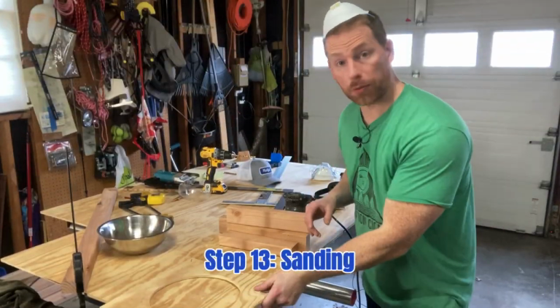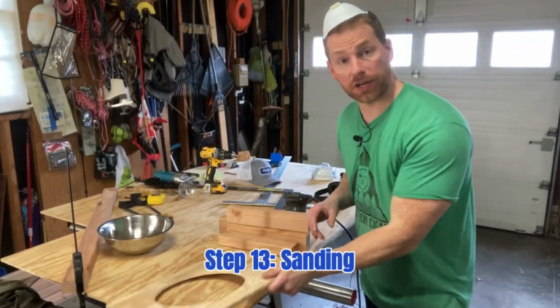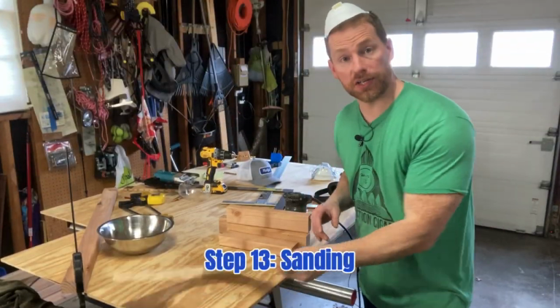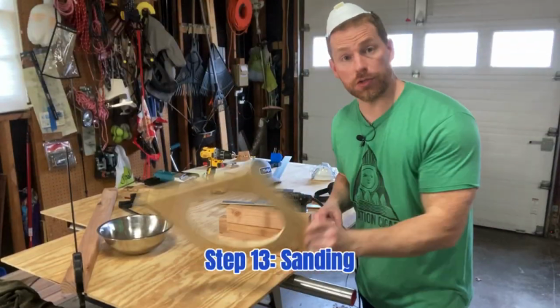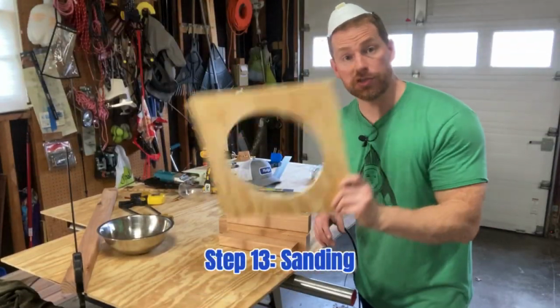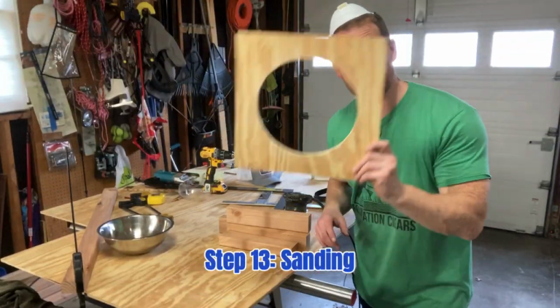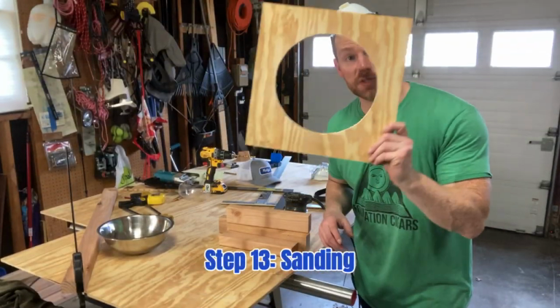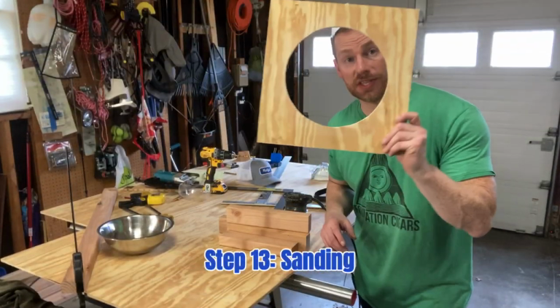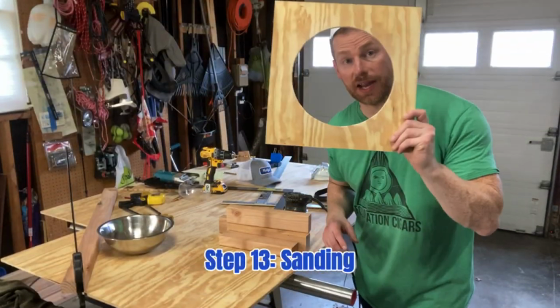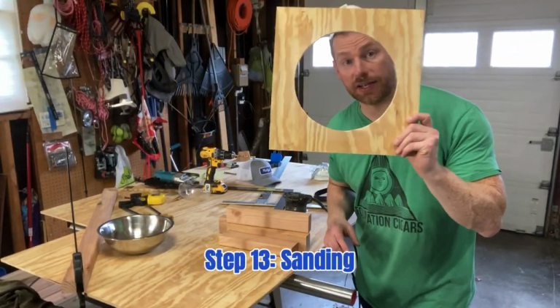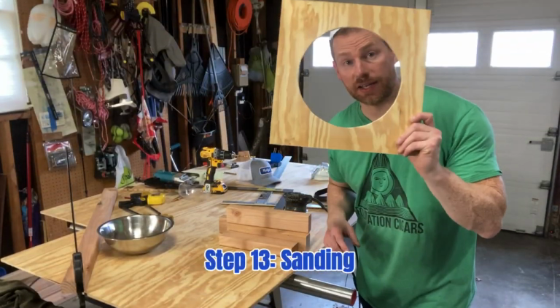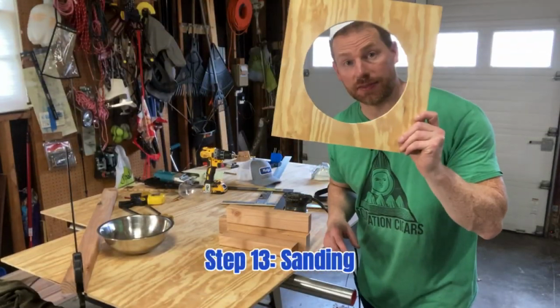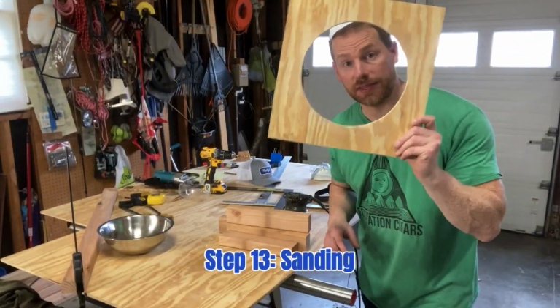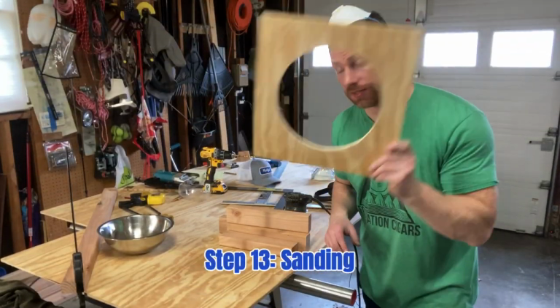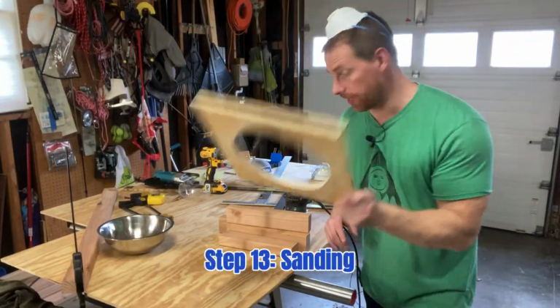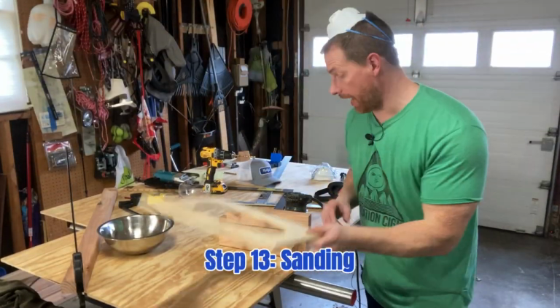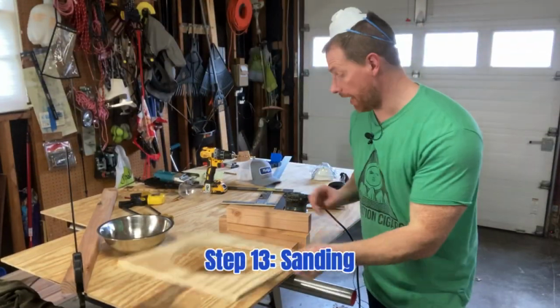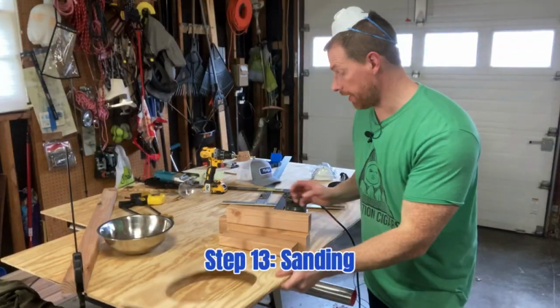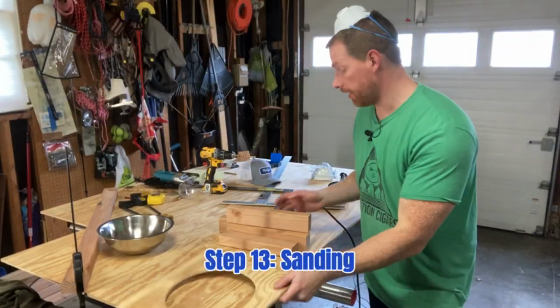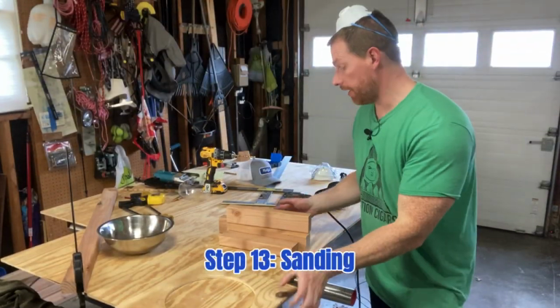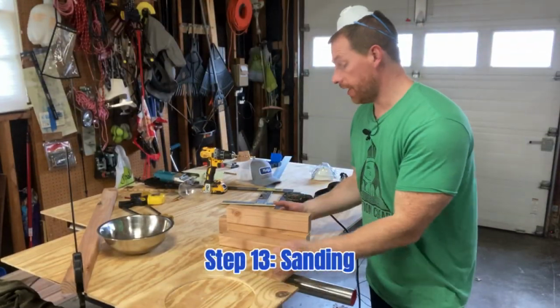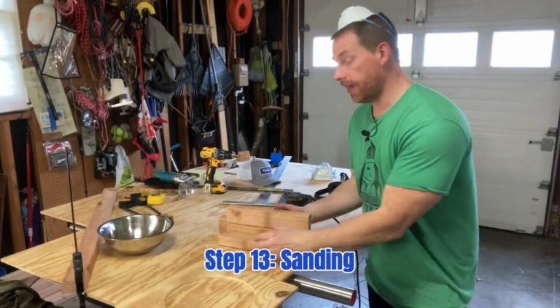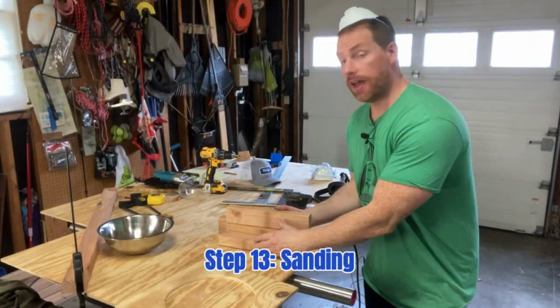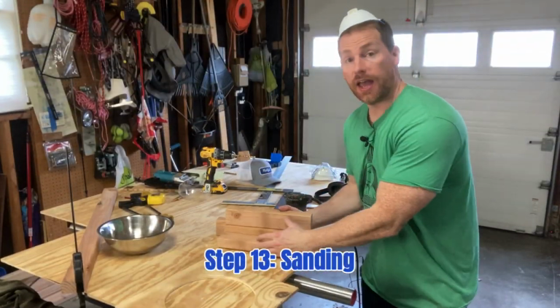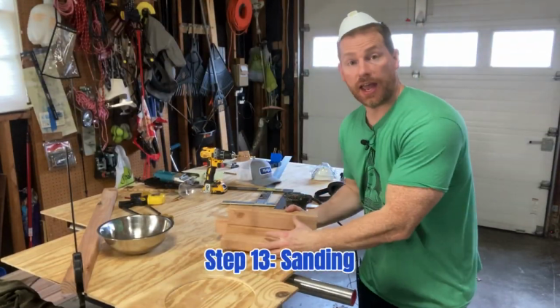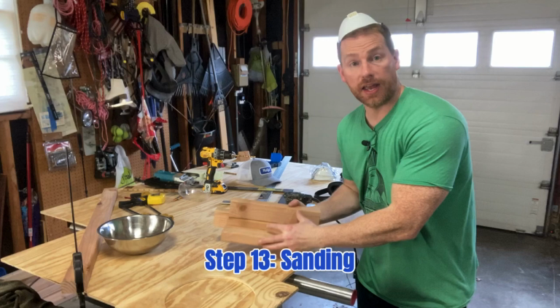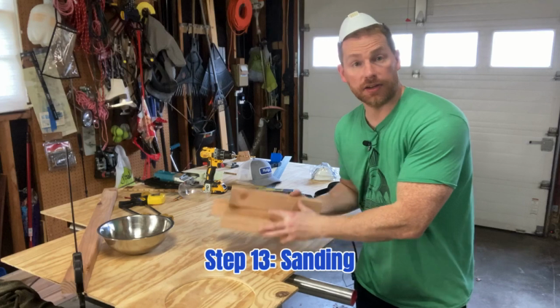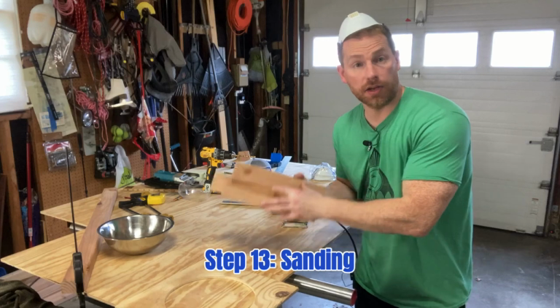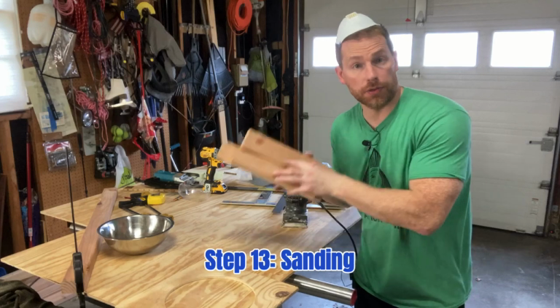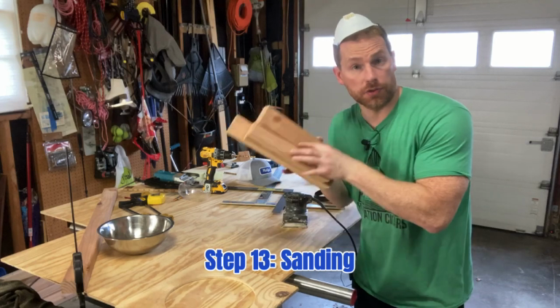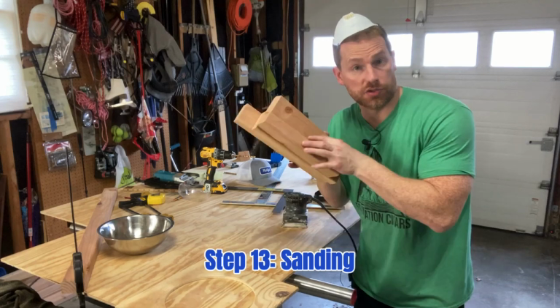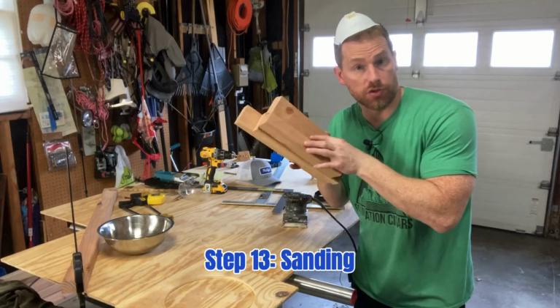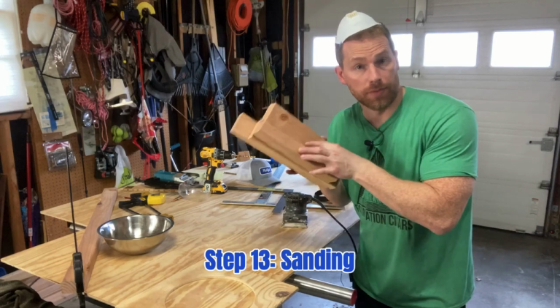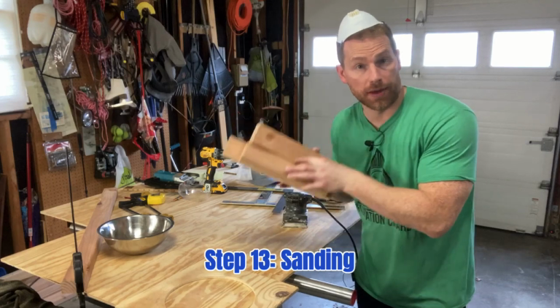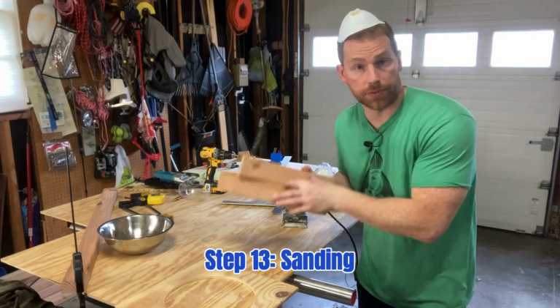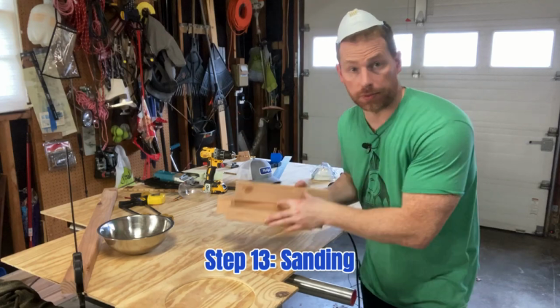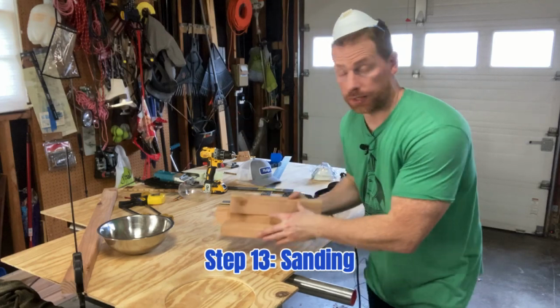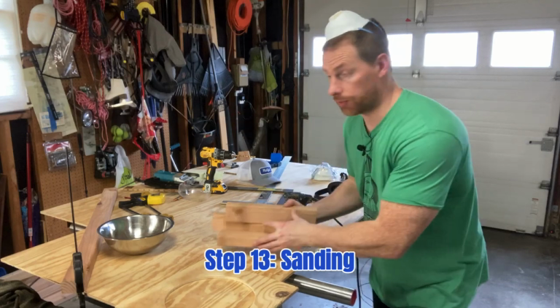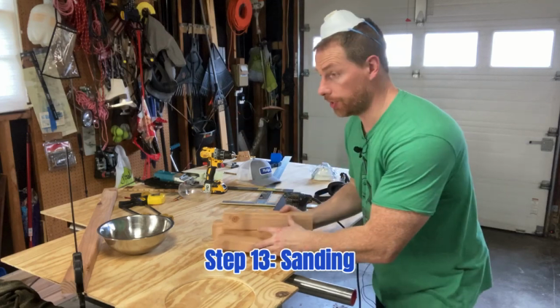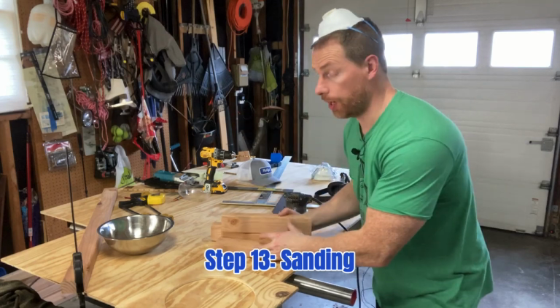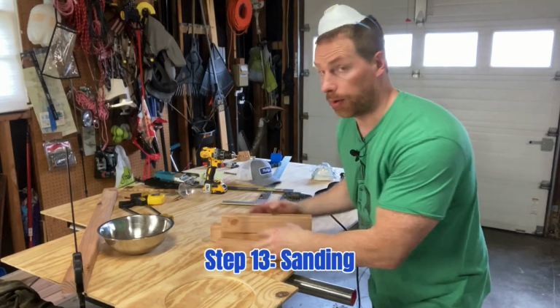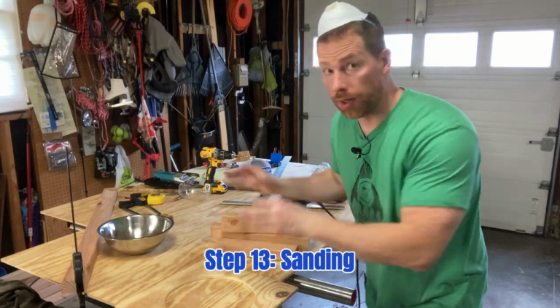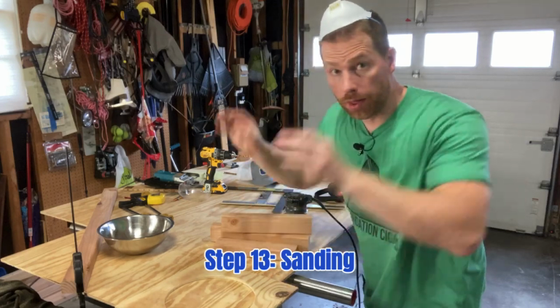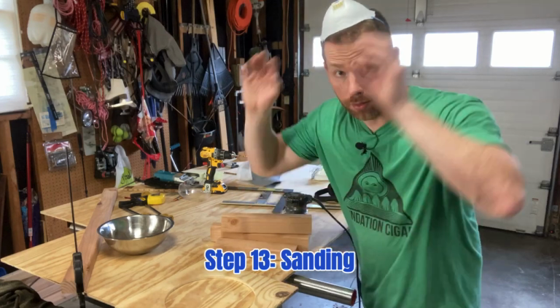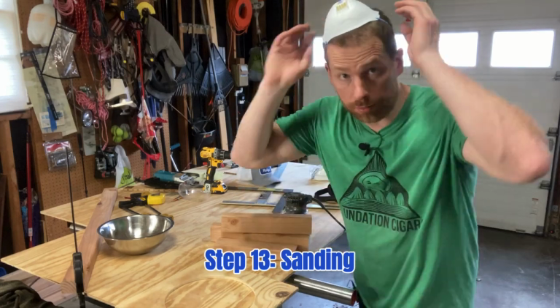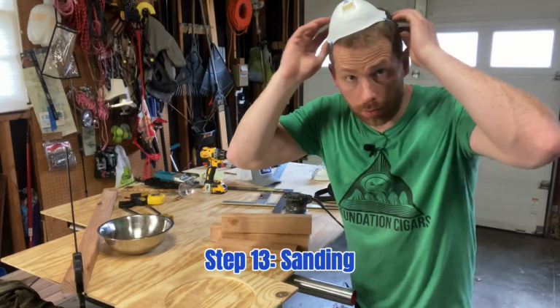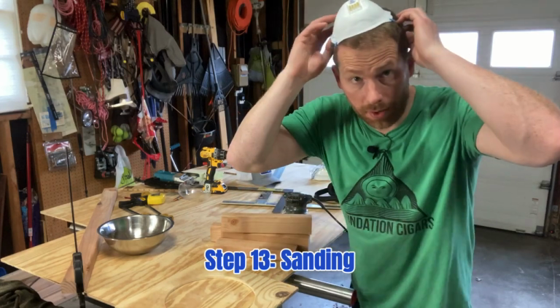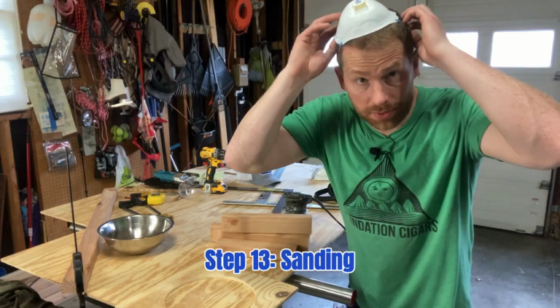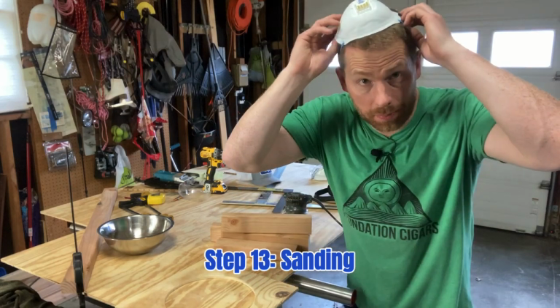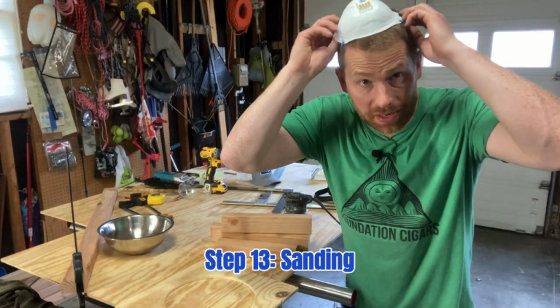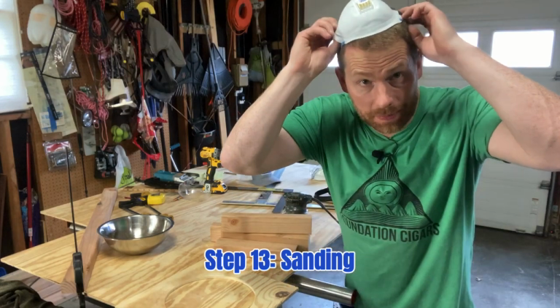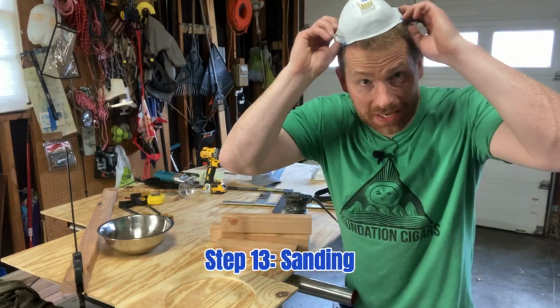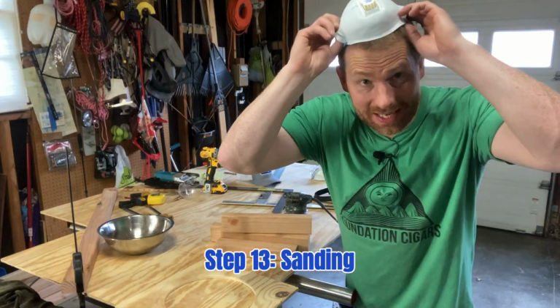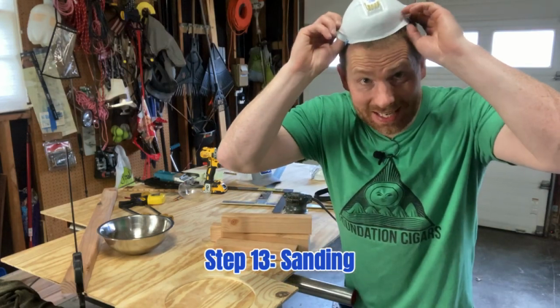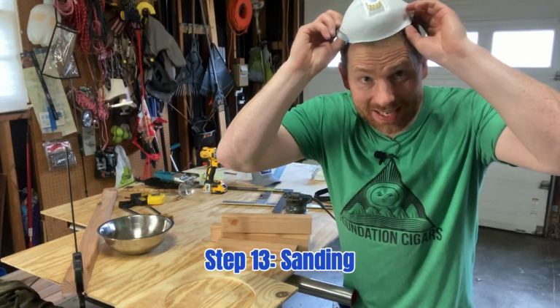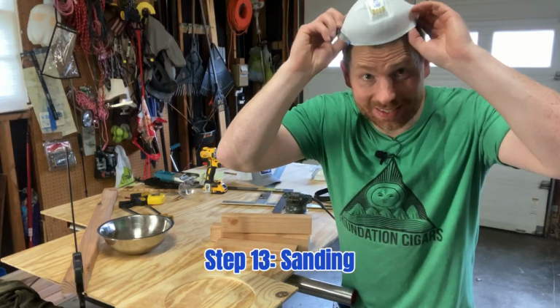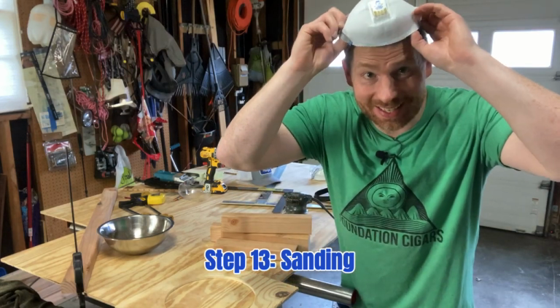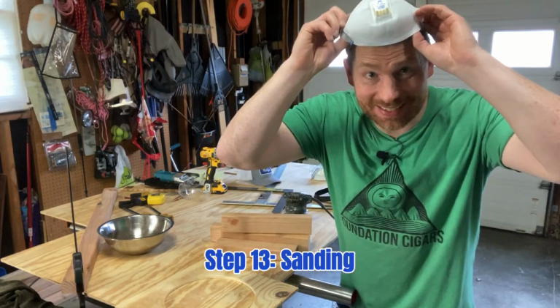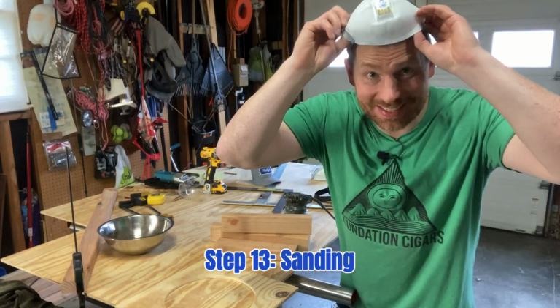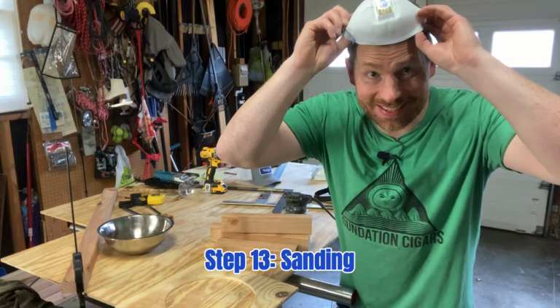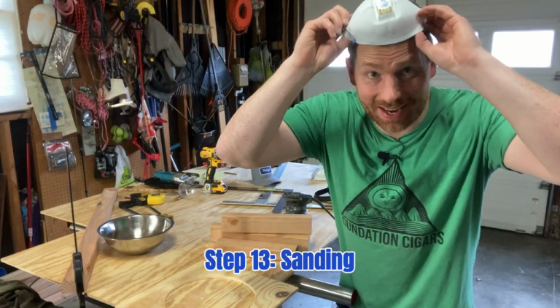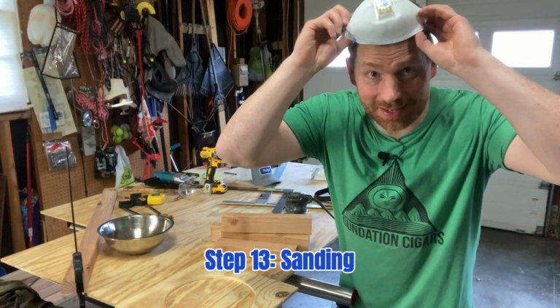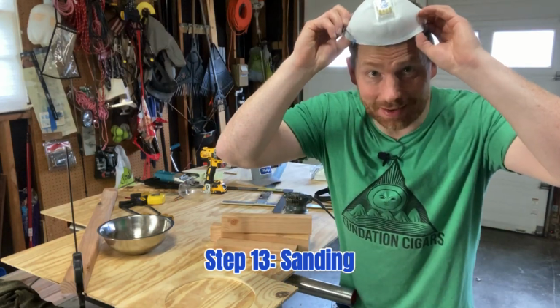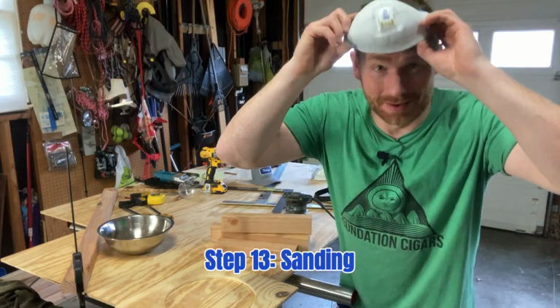Next step: now we're going to do some sanding on this guy and all those two by threes, so throw on the PPE and get to sanding.